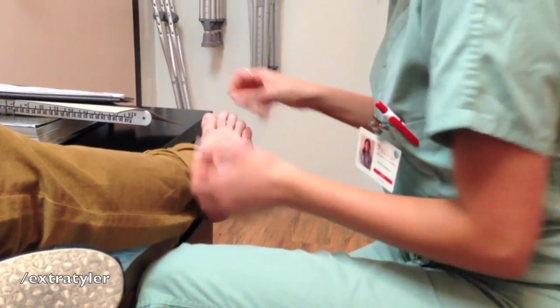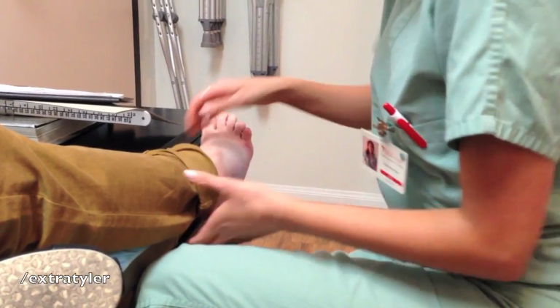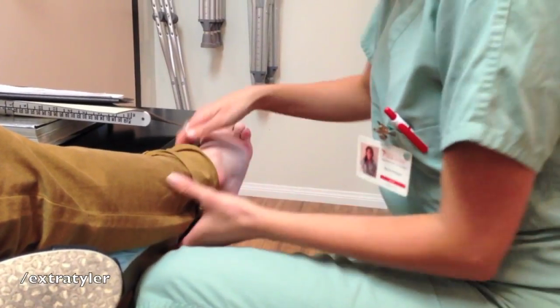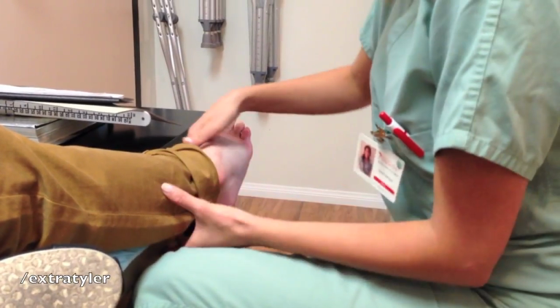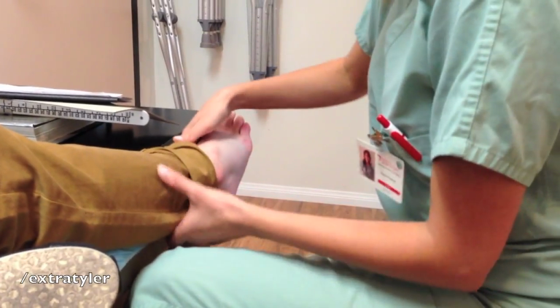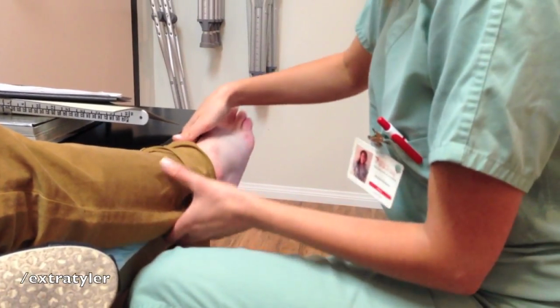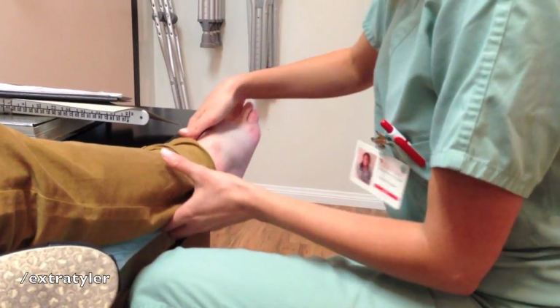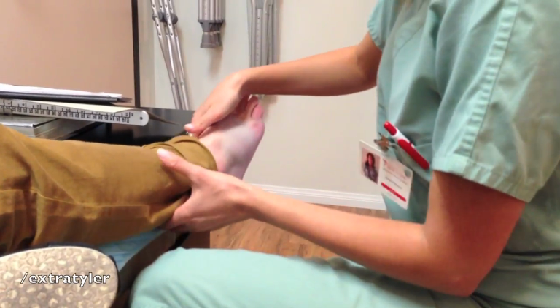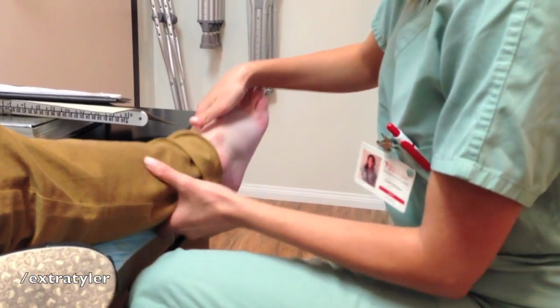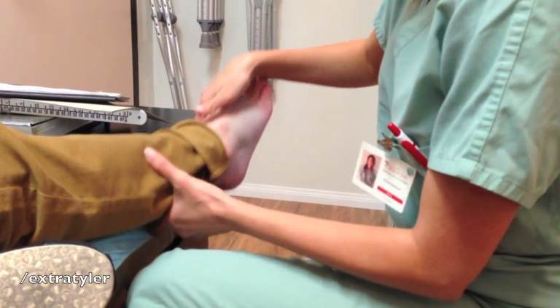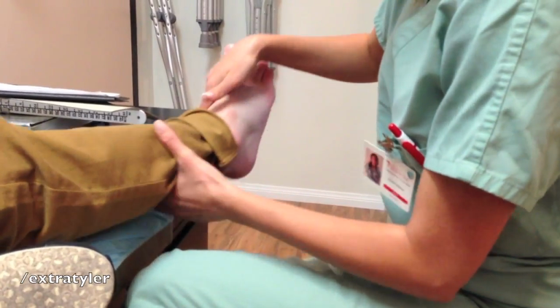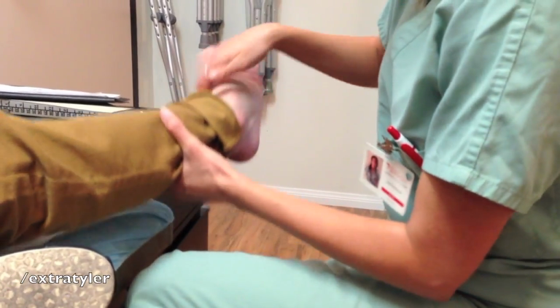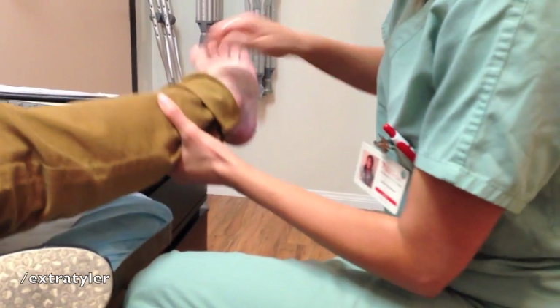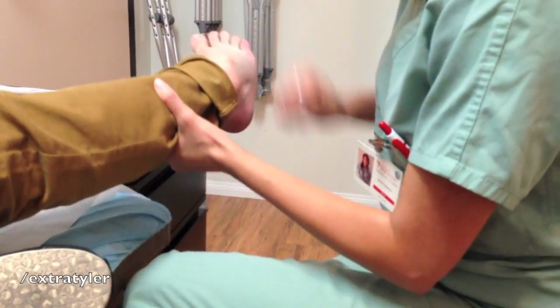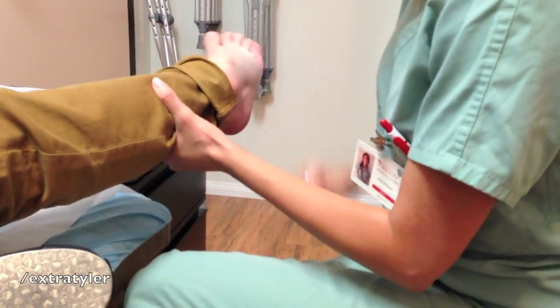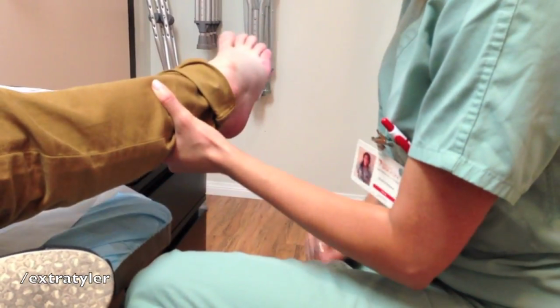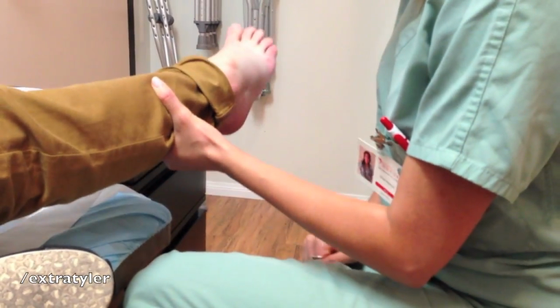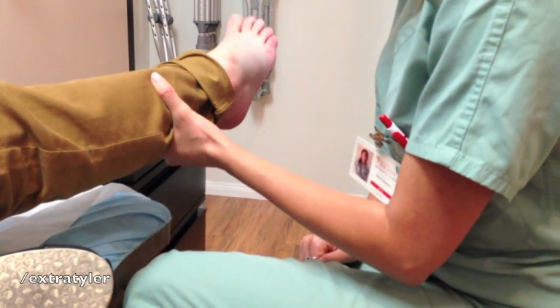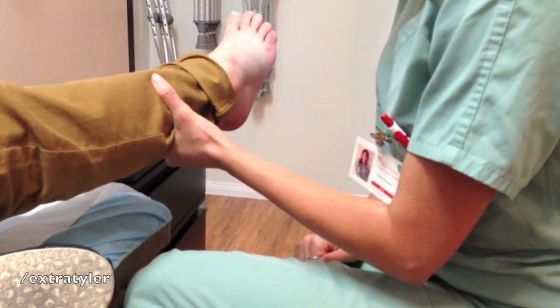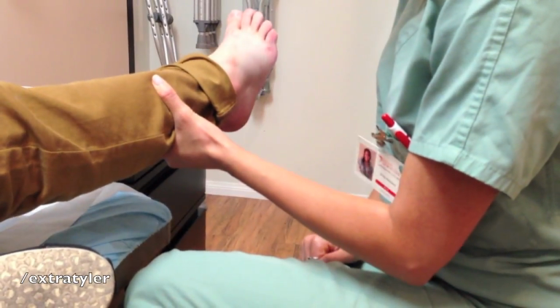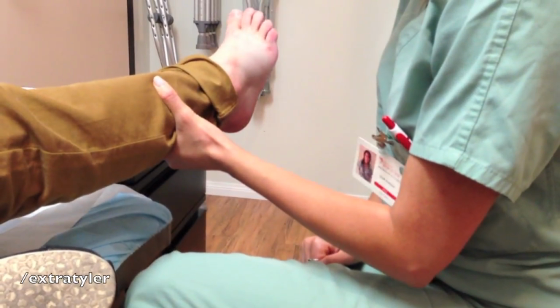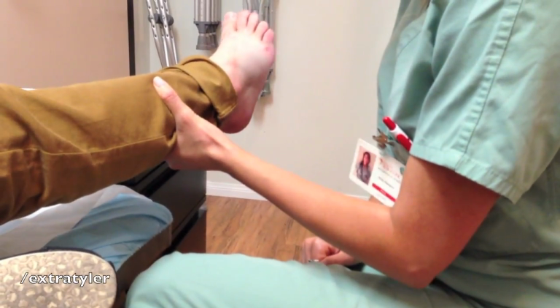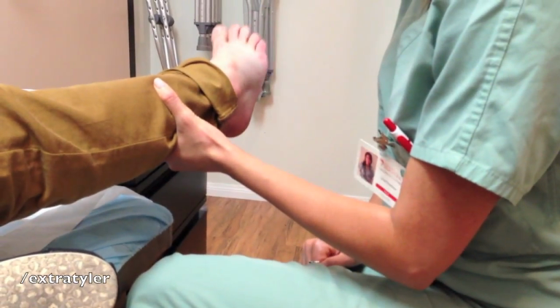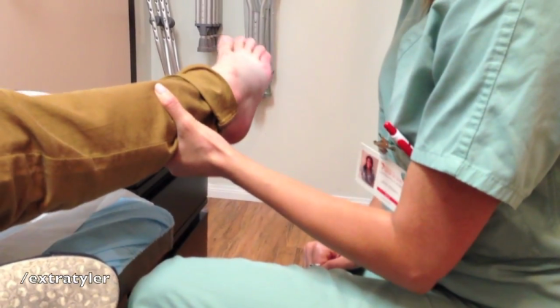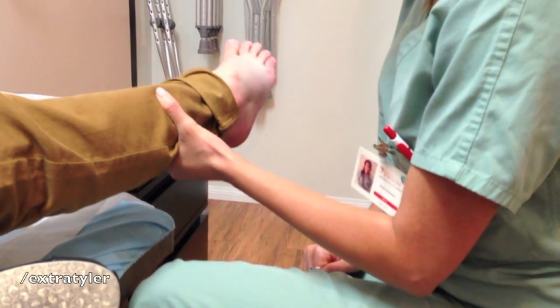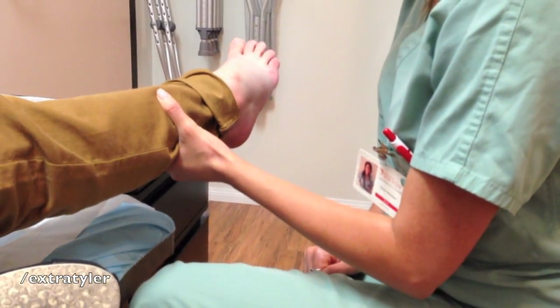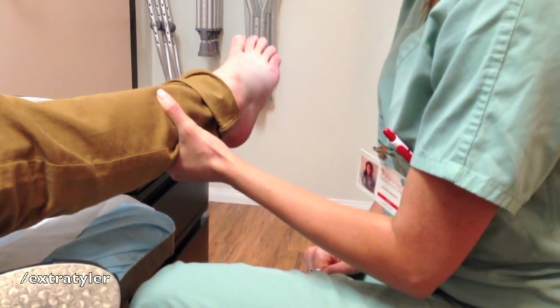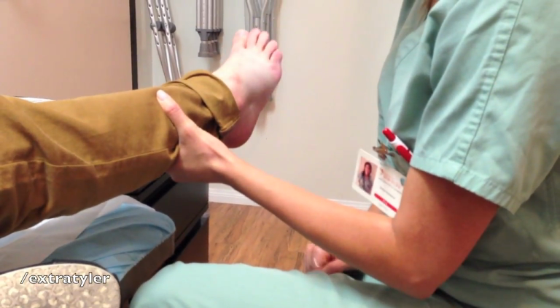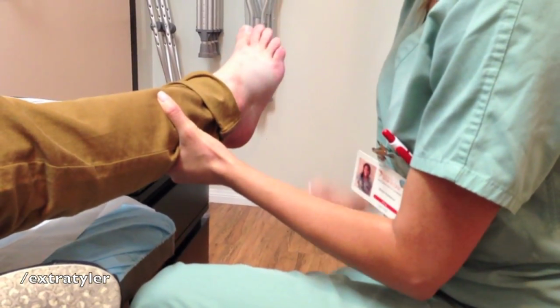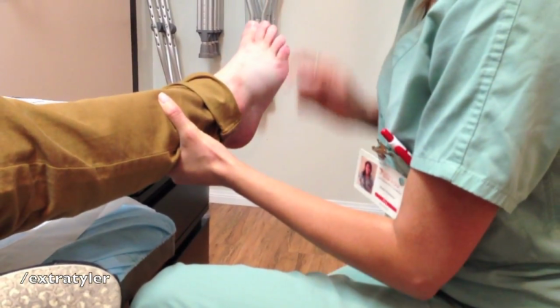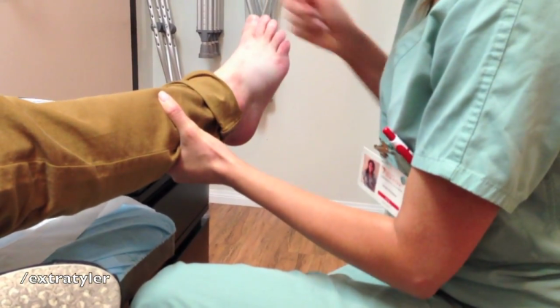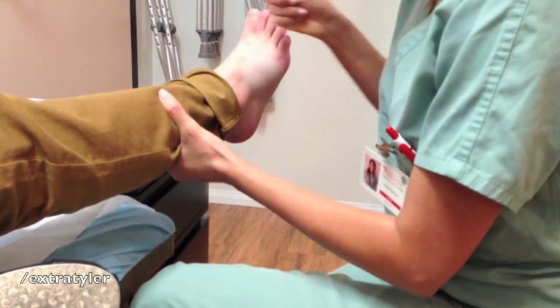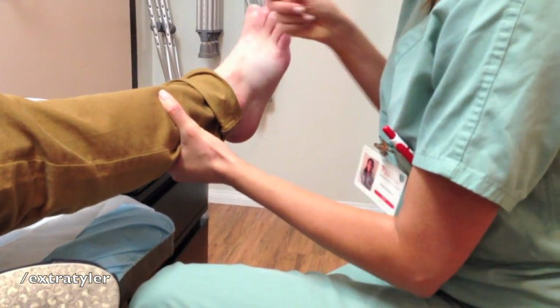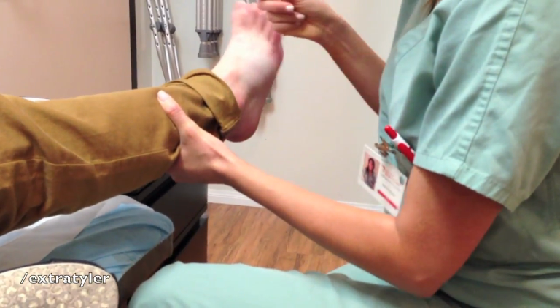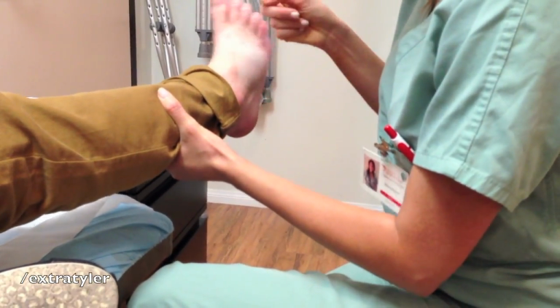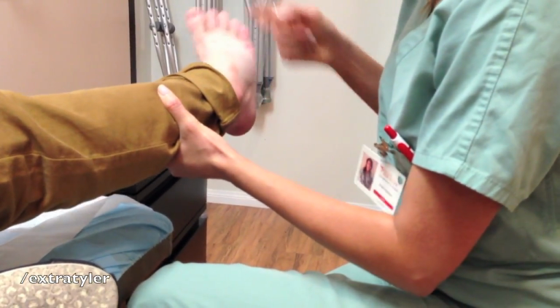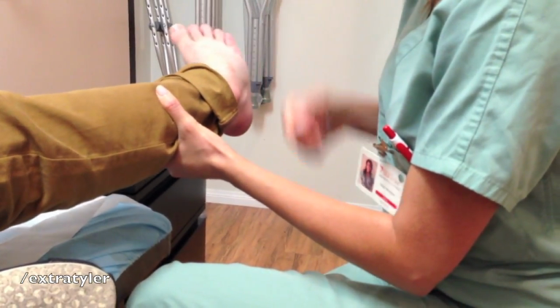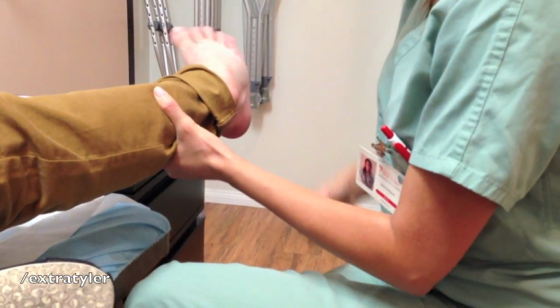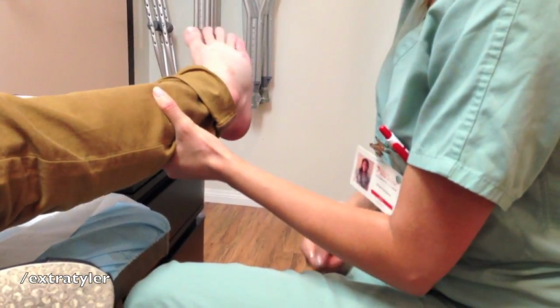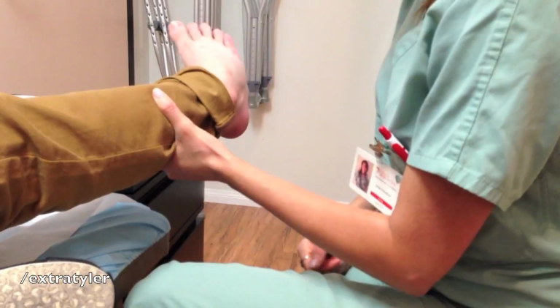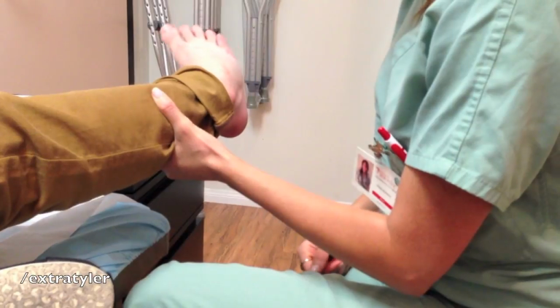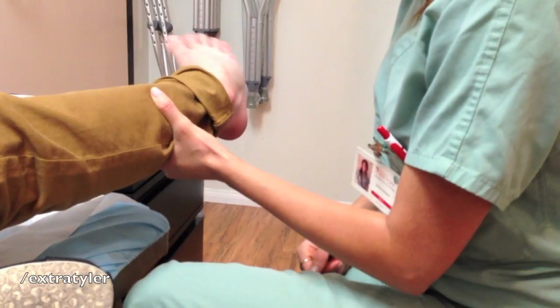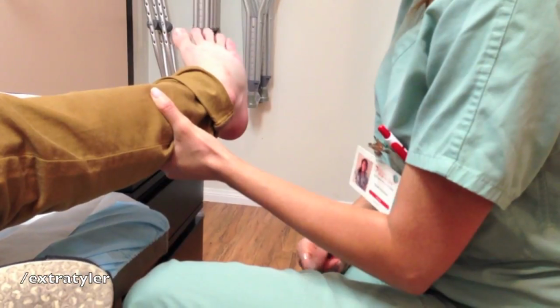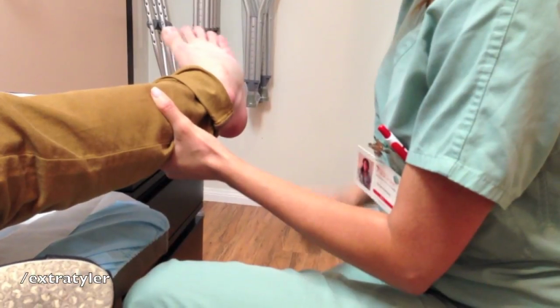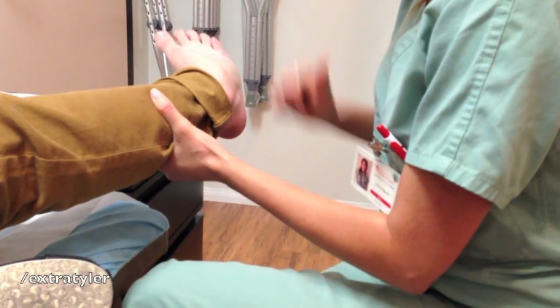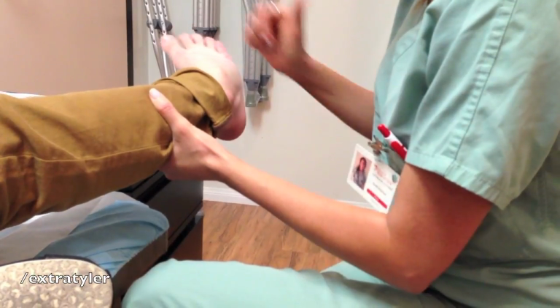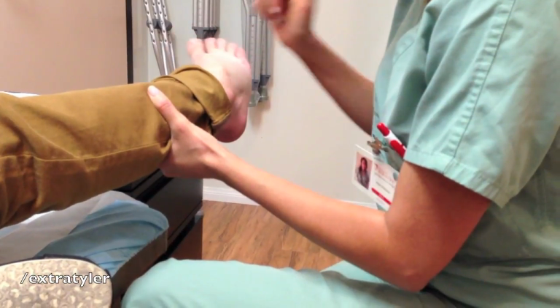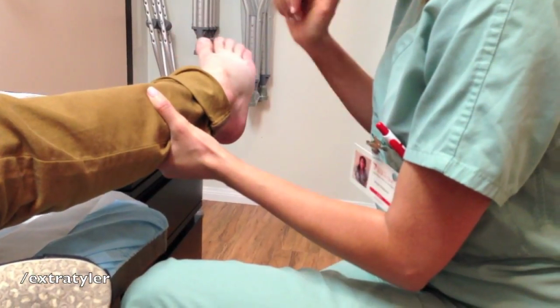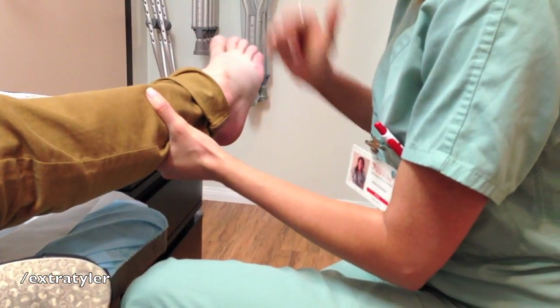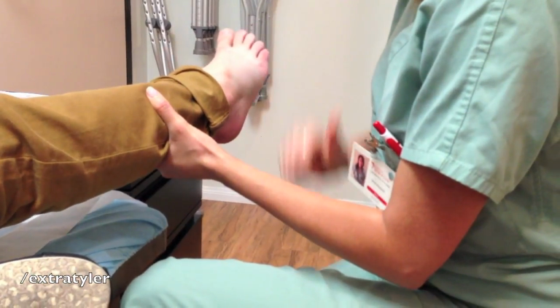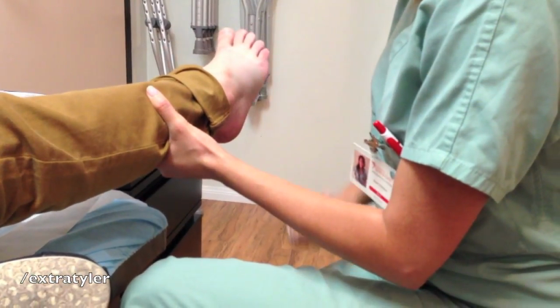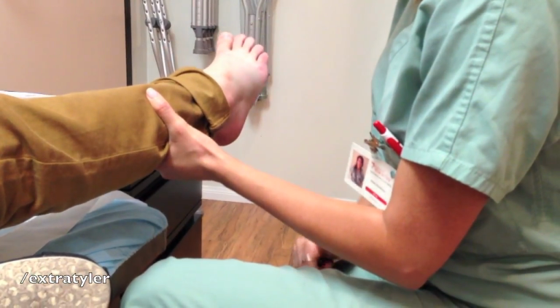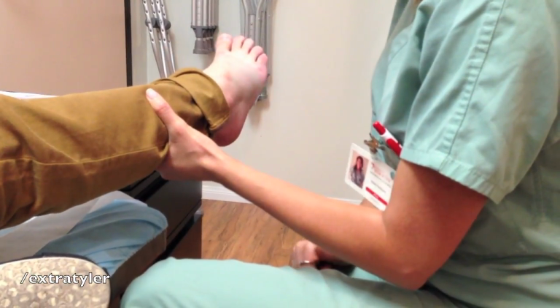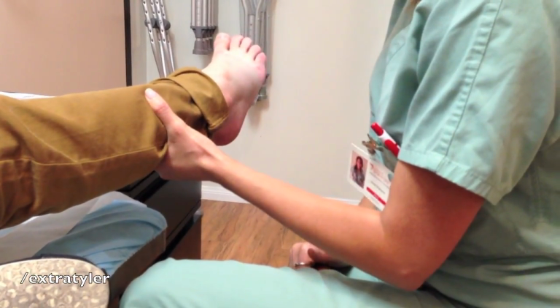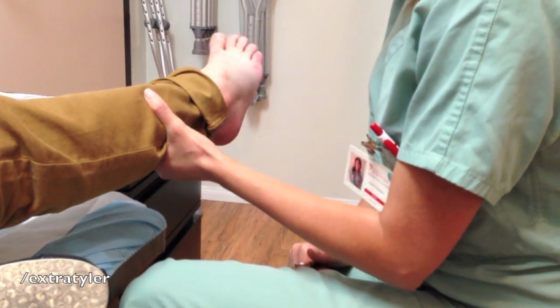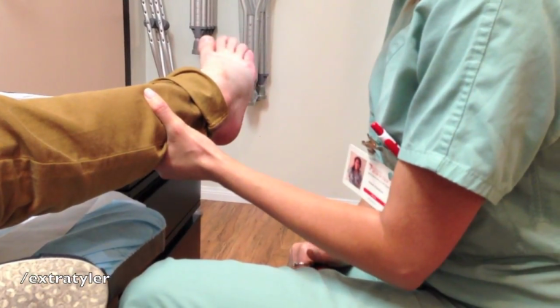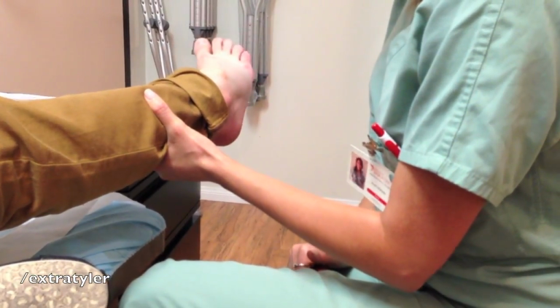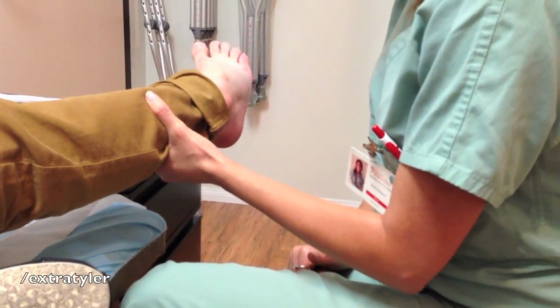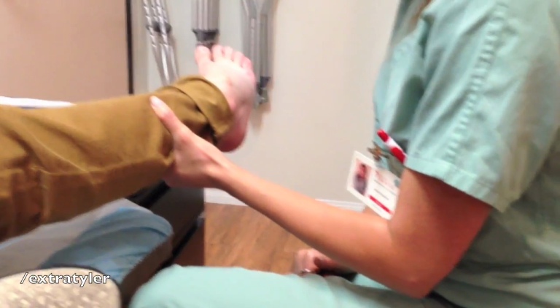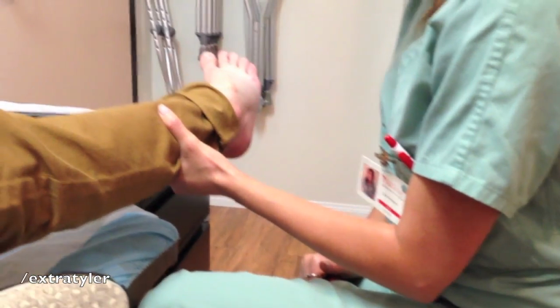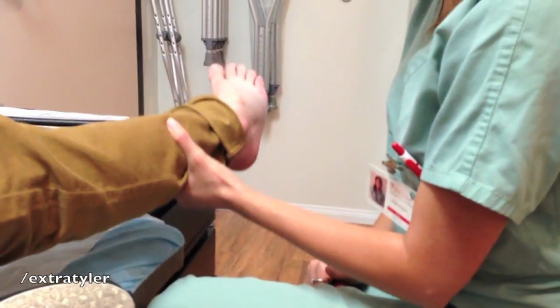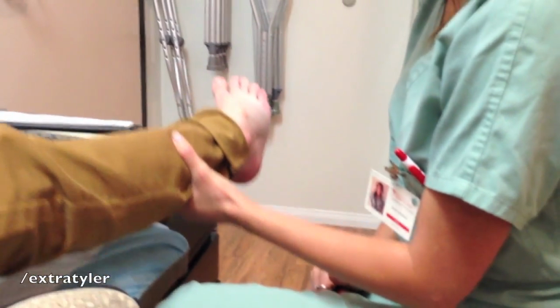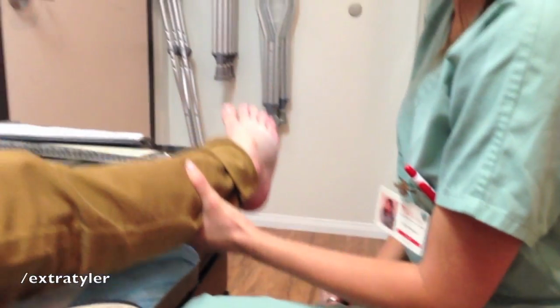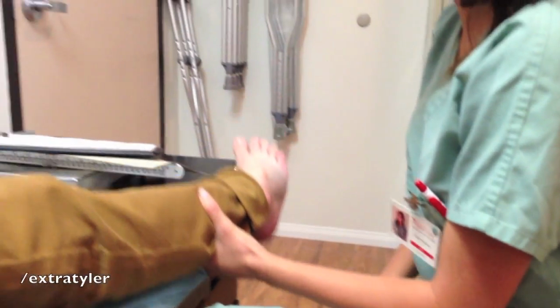Can you do a circular rotation for me? That hurts to go that way. This way? This is fine. Okay. That hurts.